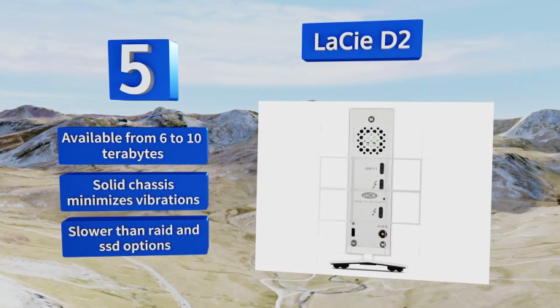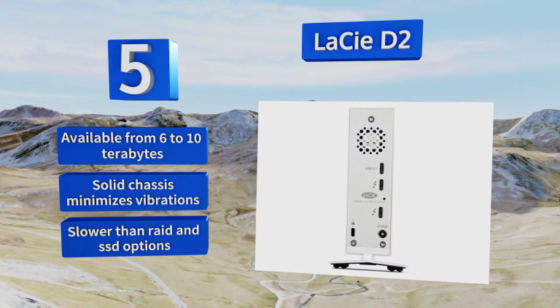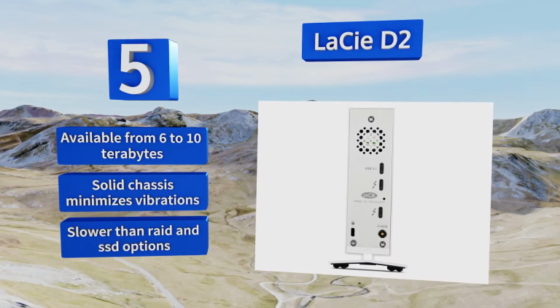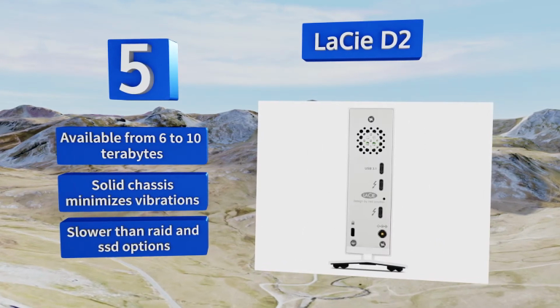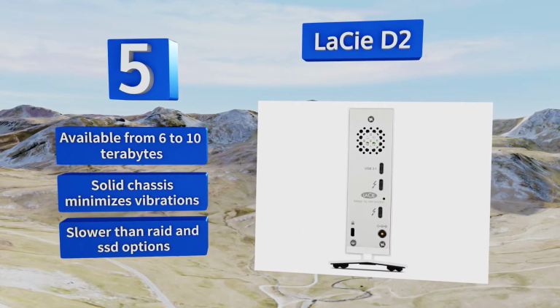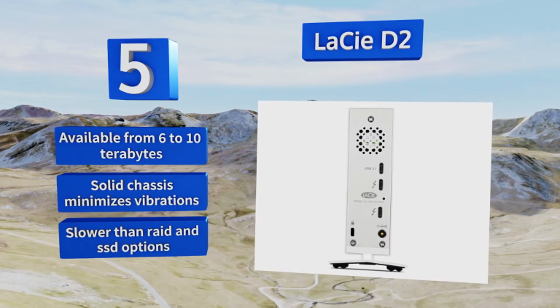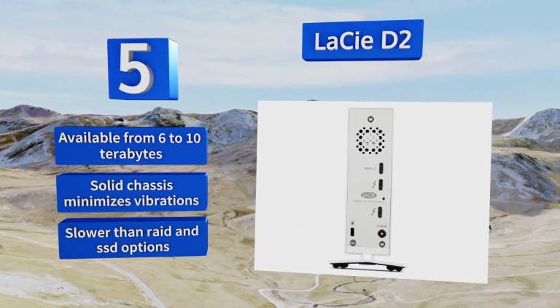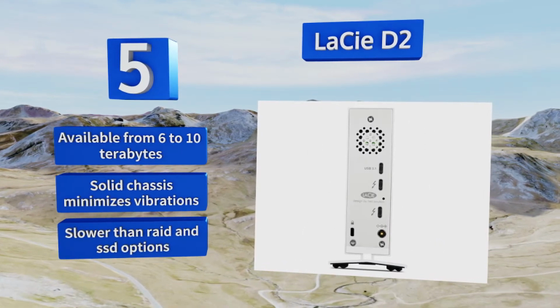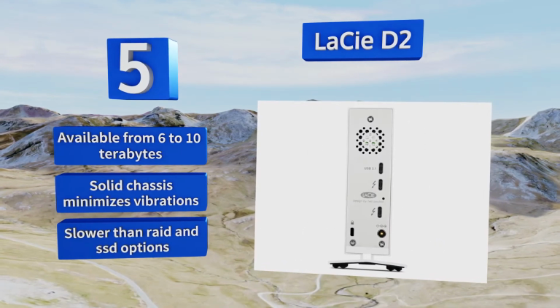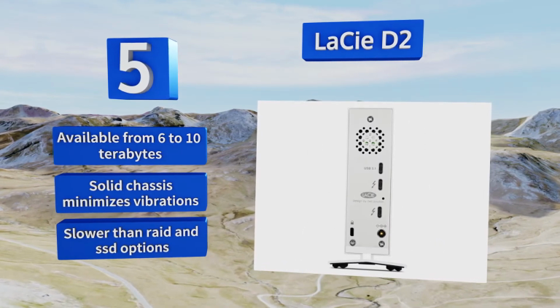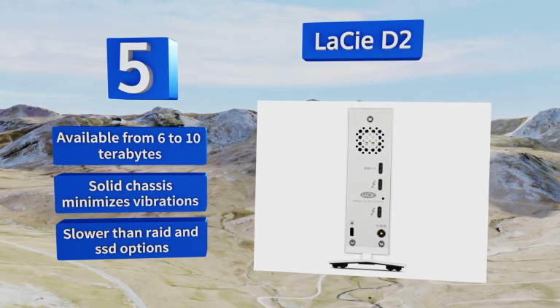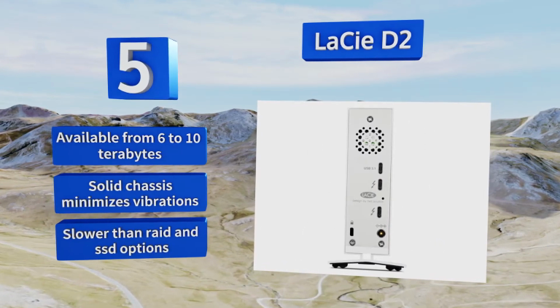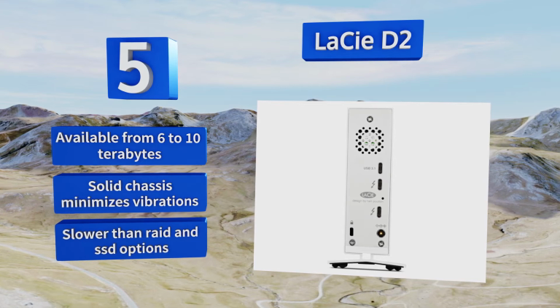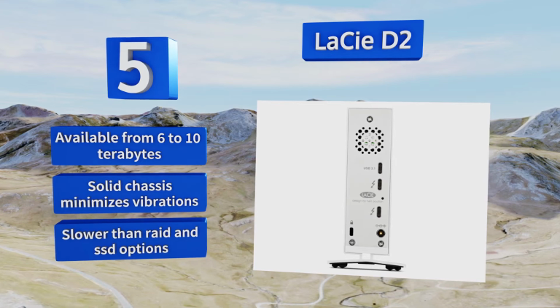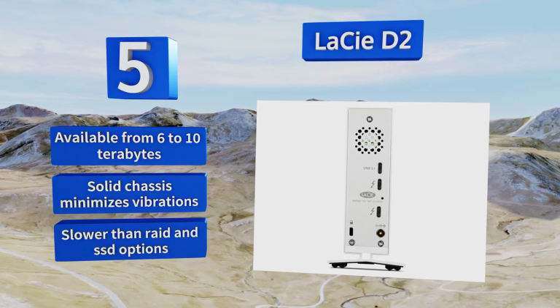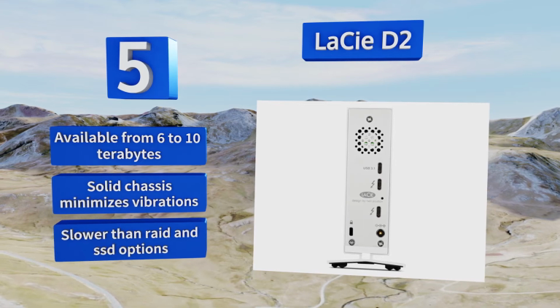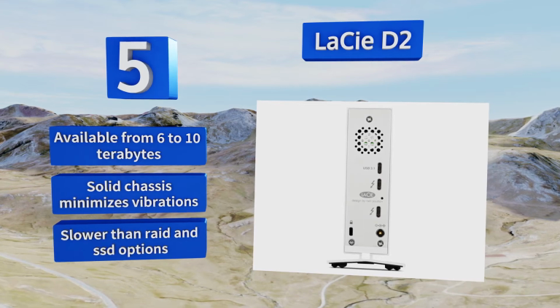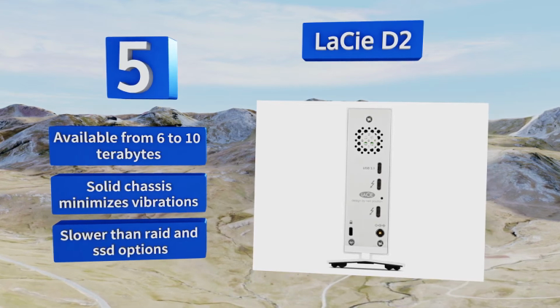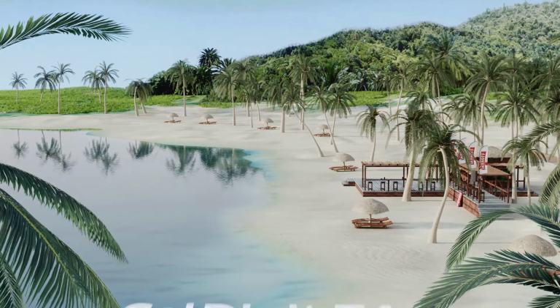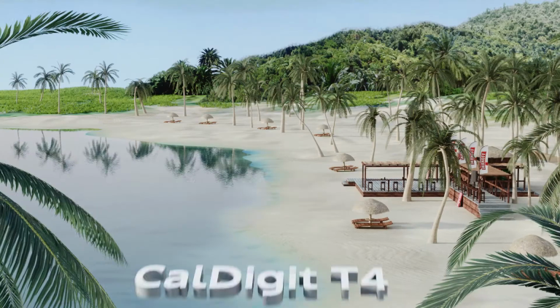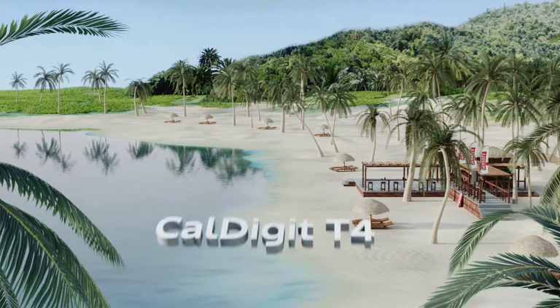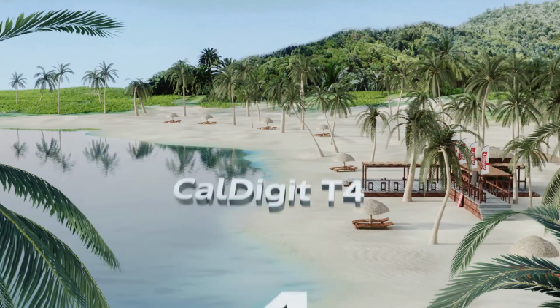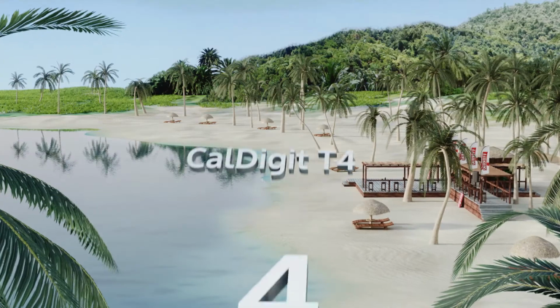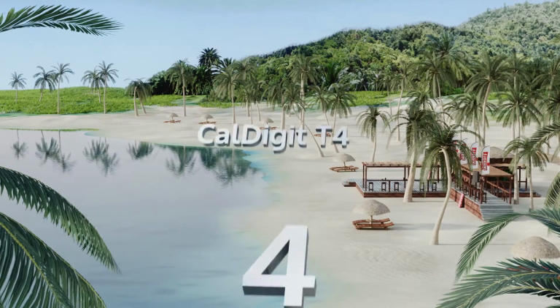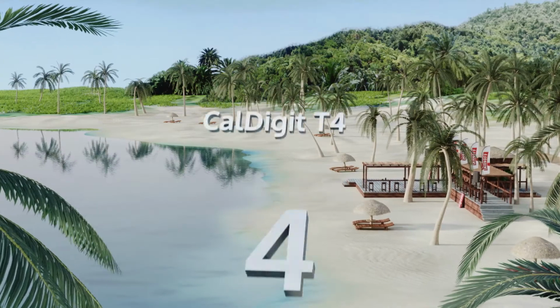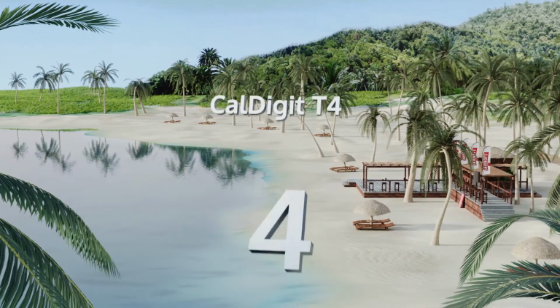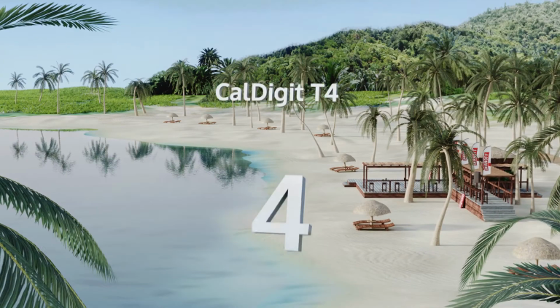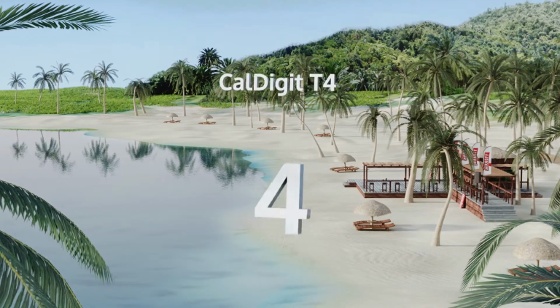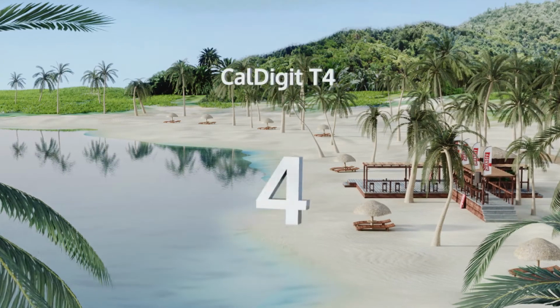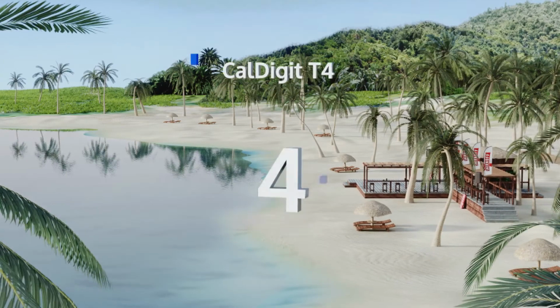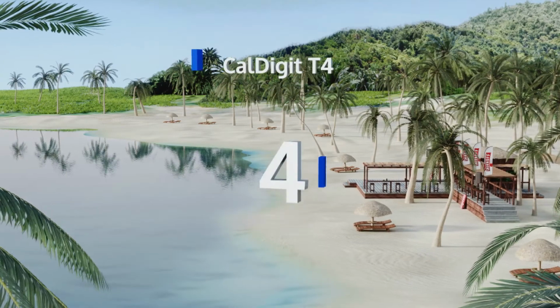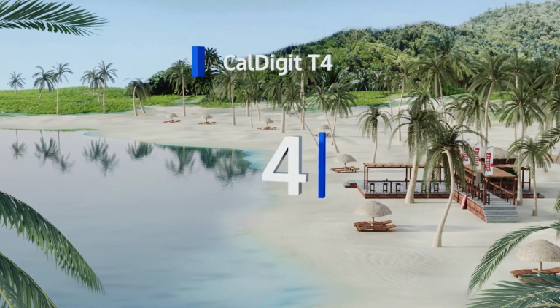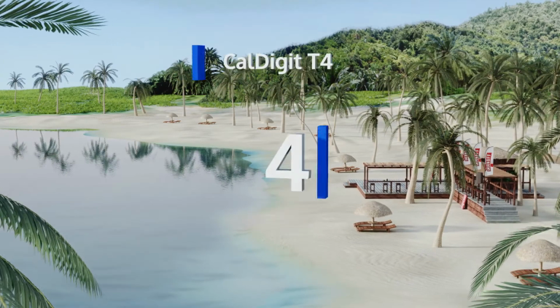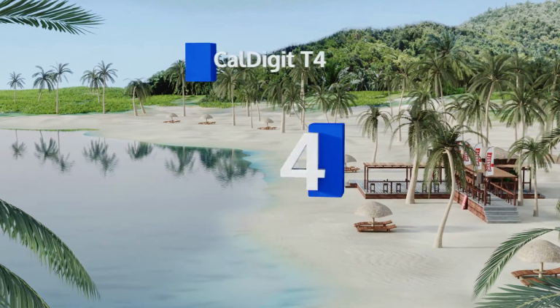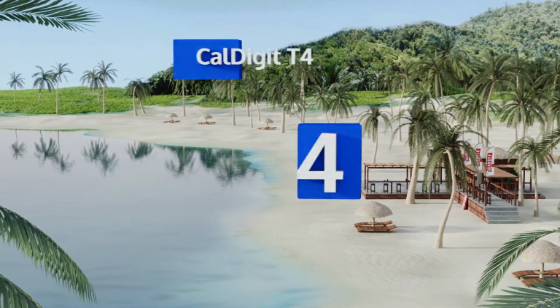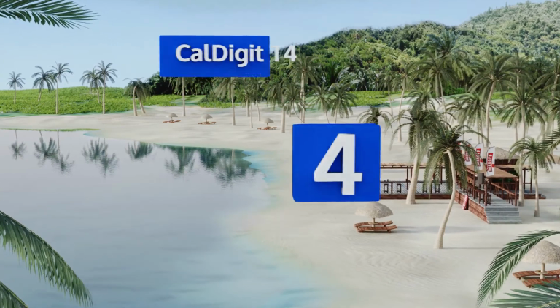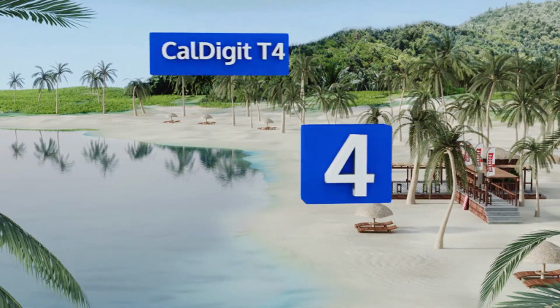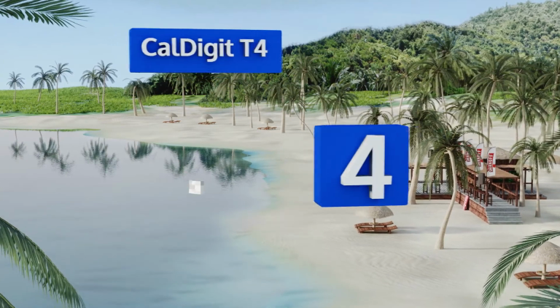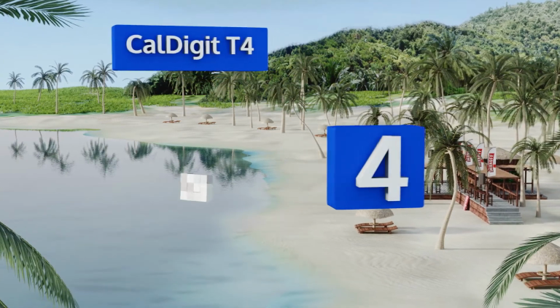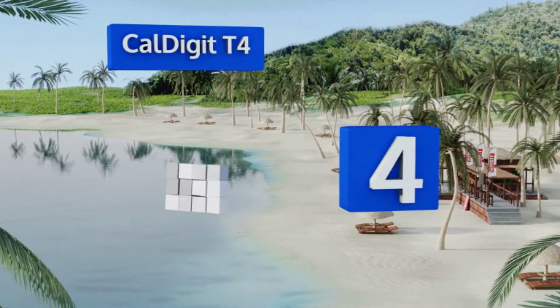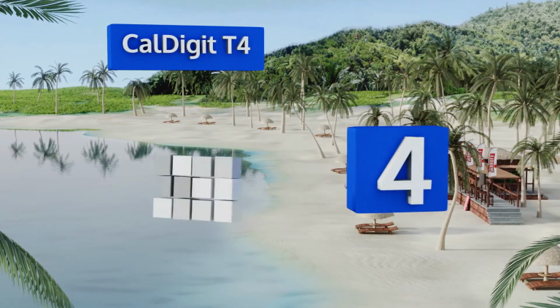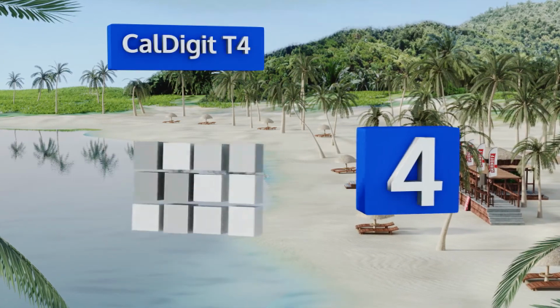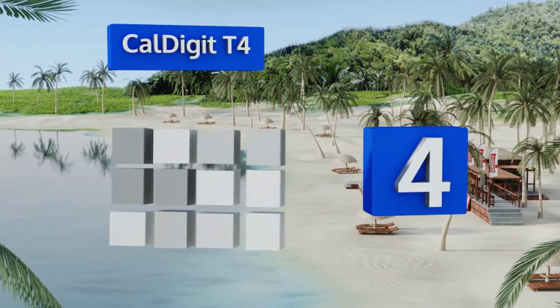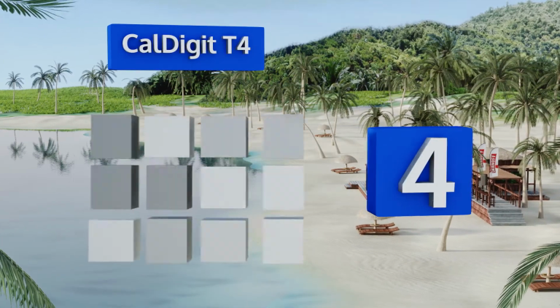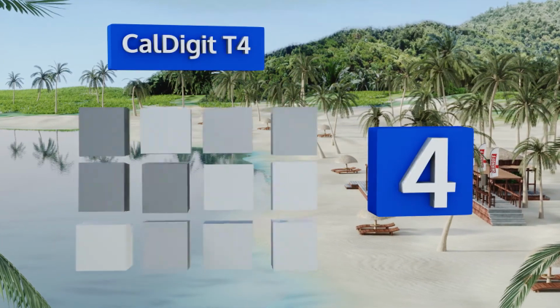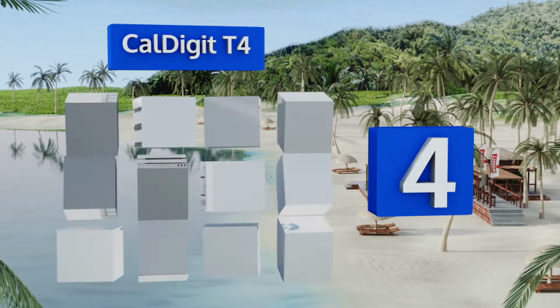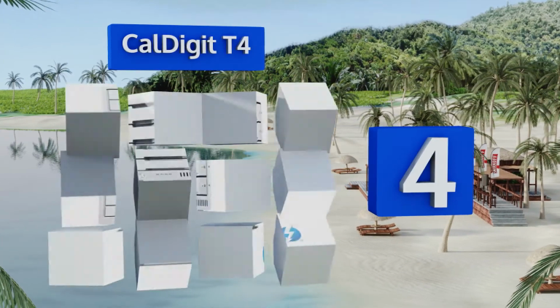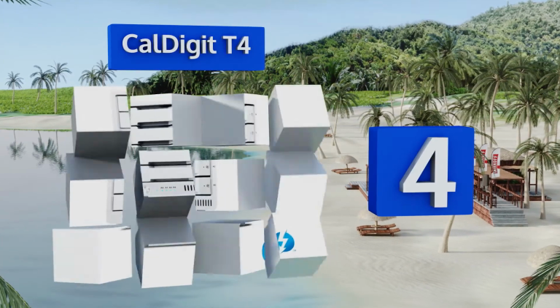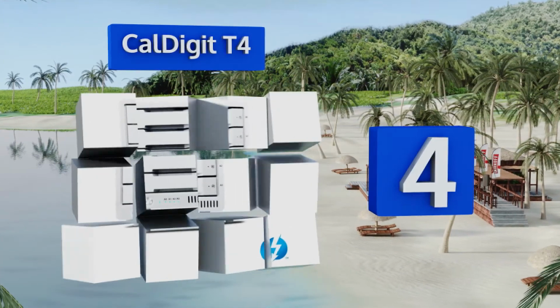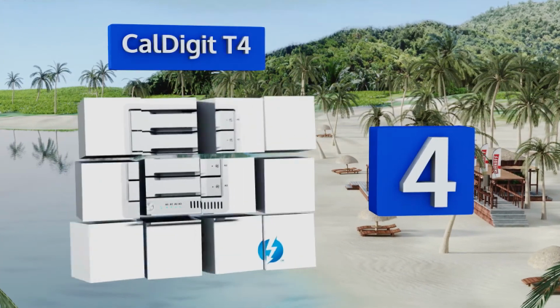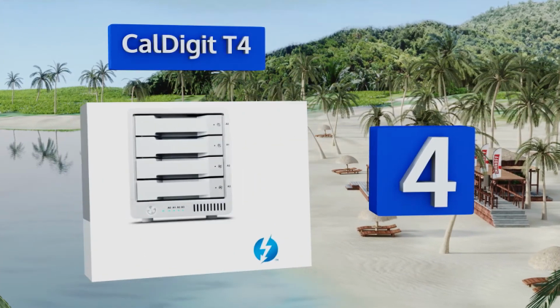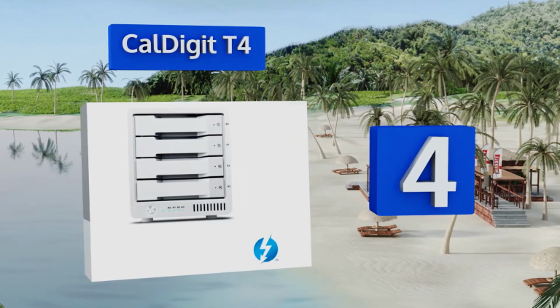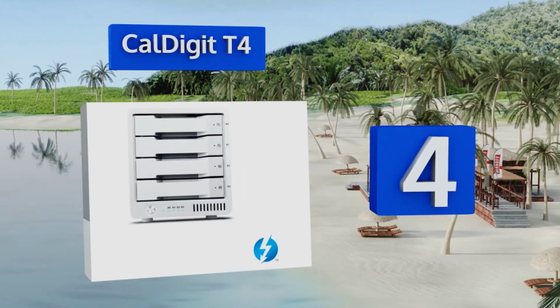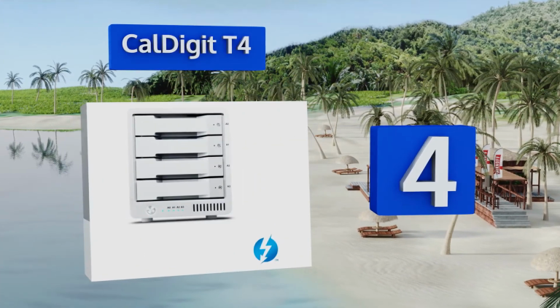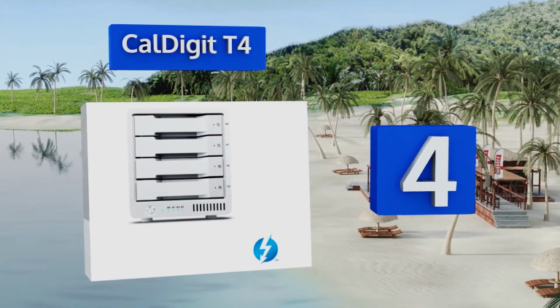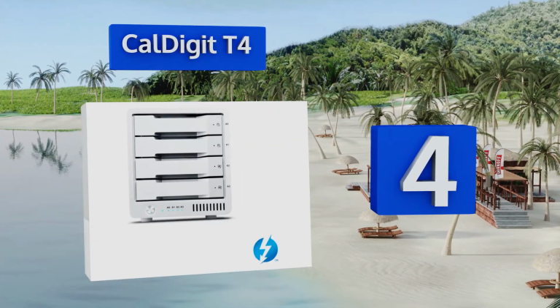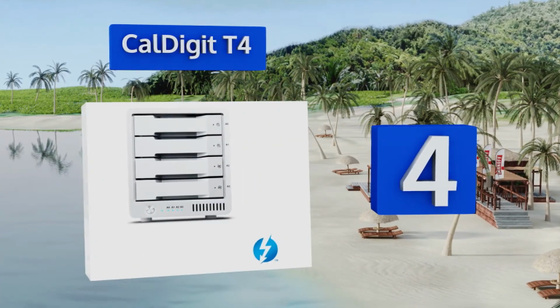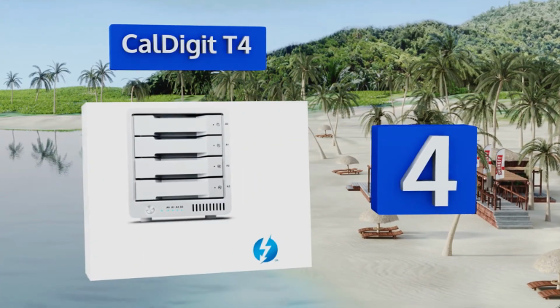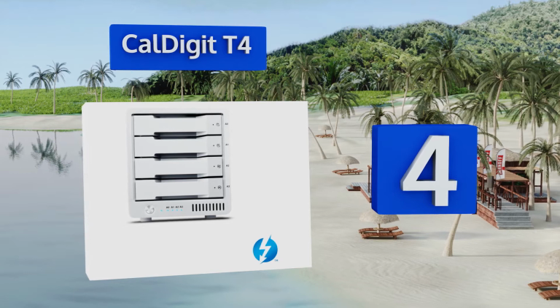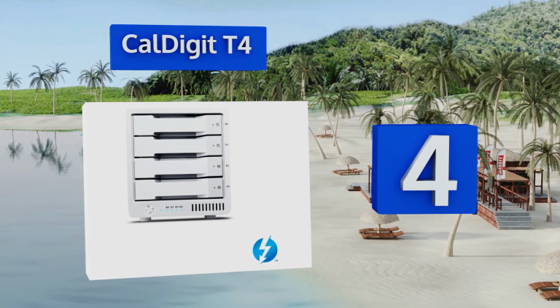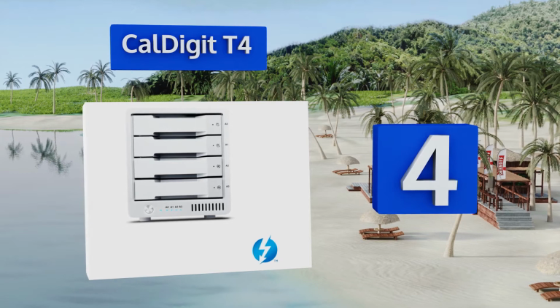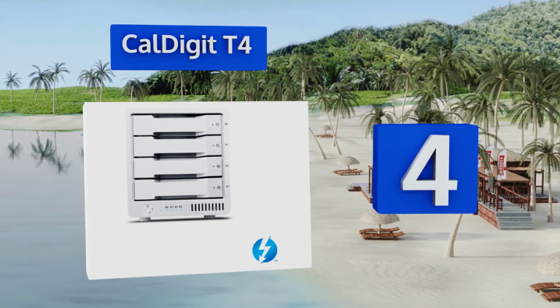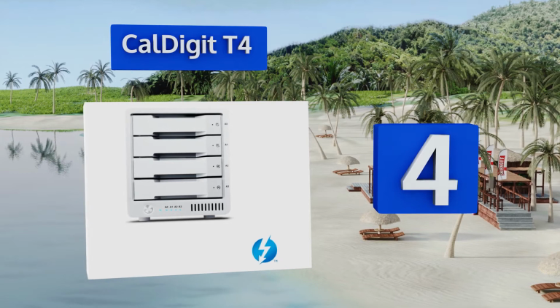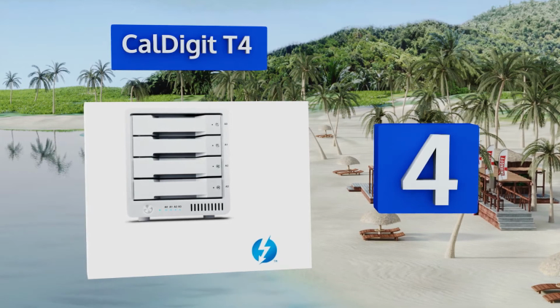However, the LaCie D2 is slower than RAID and SSD options.